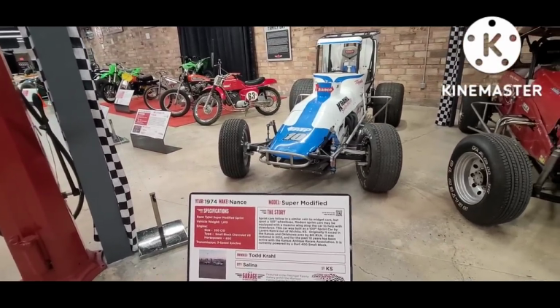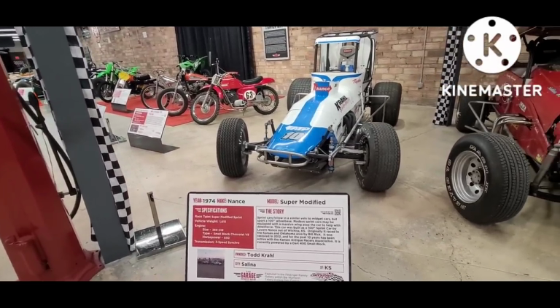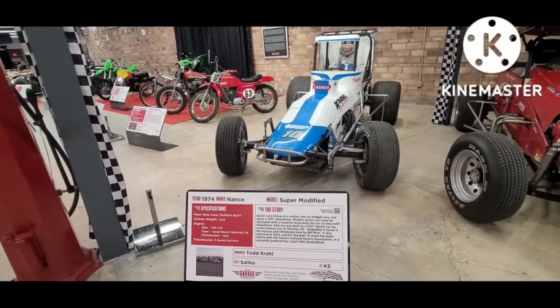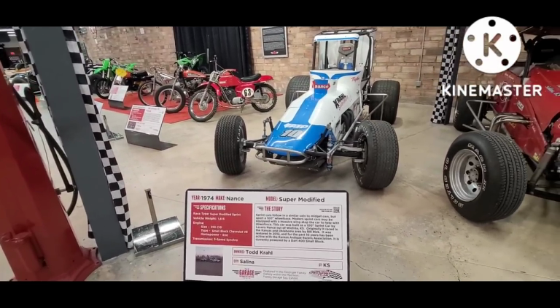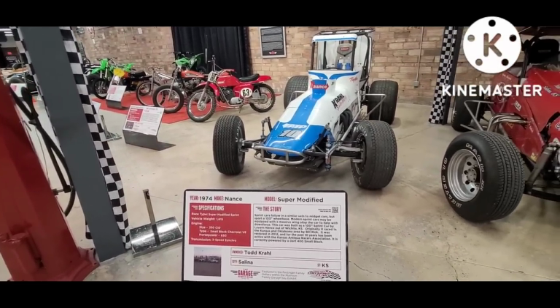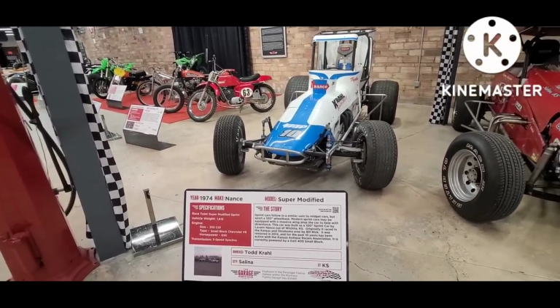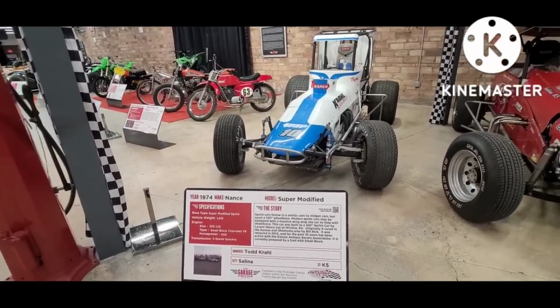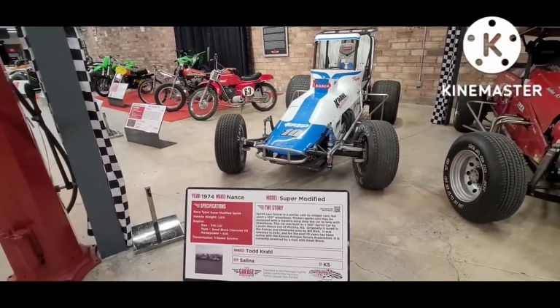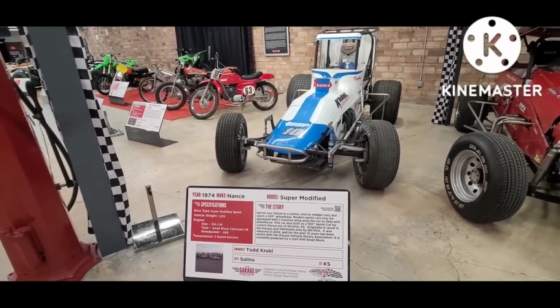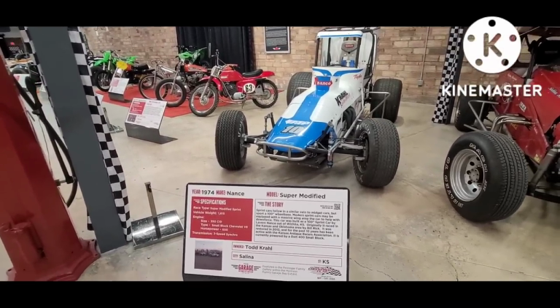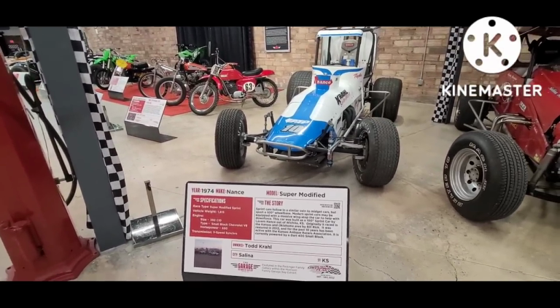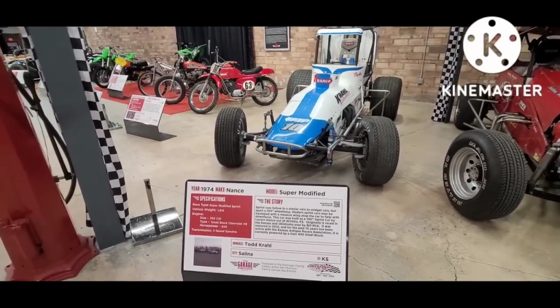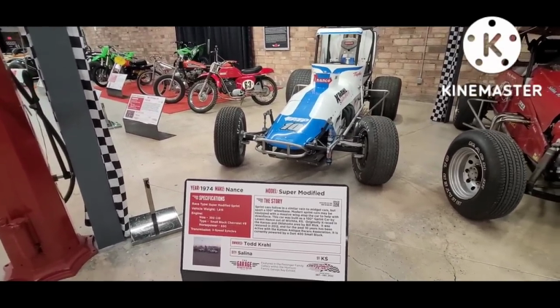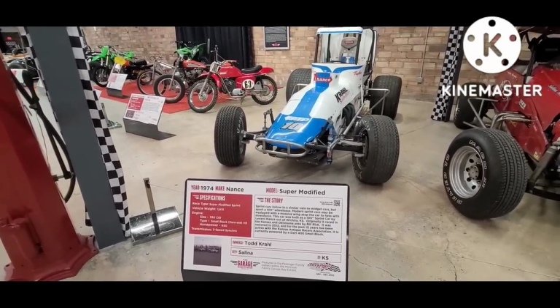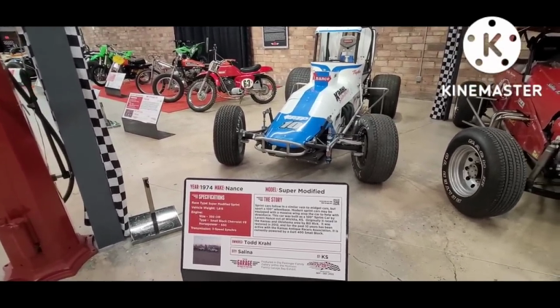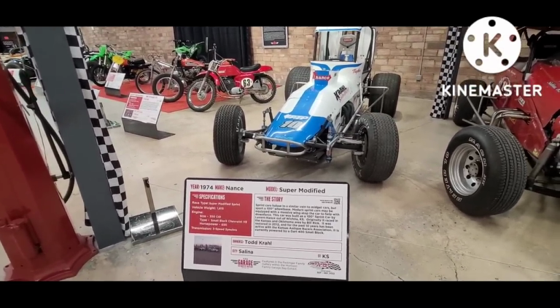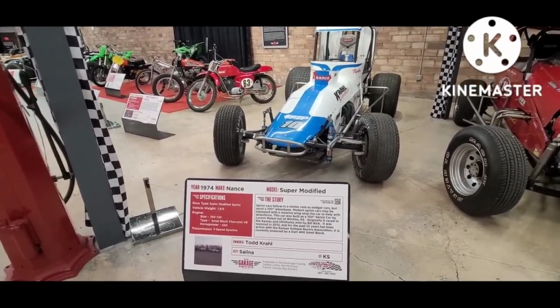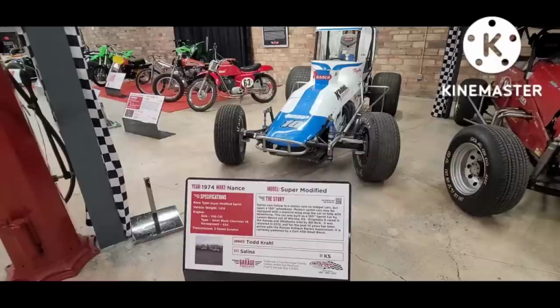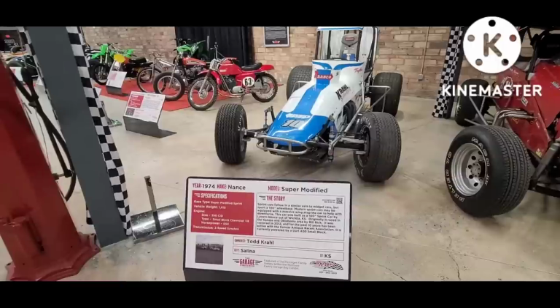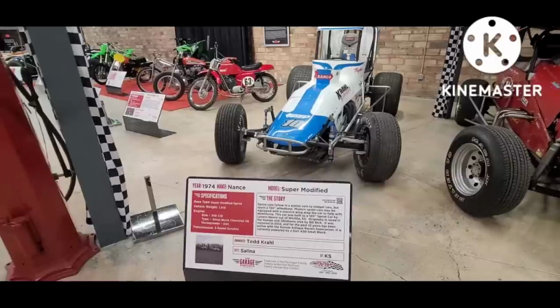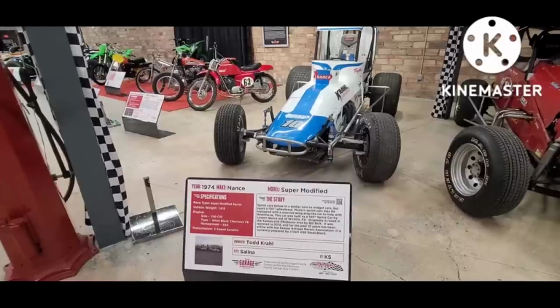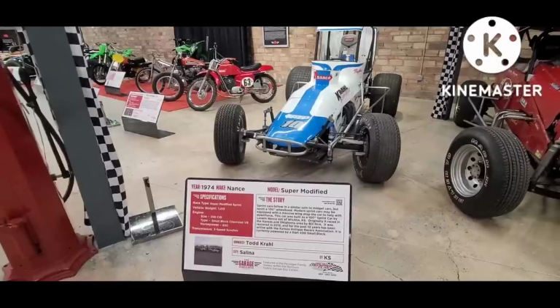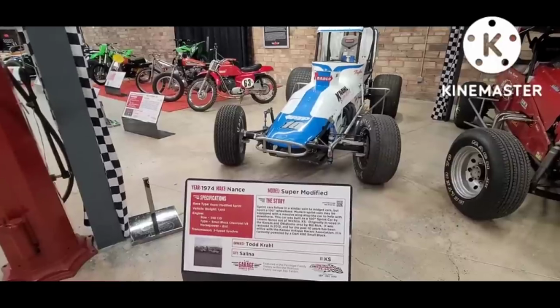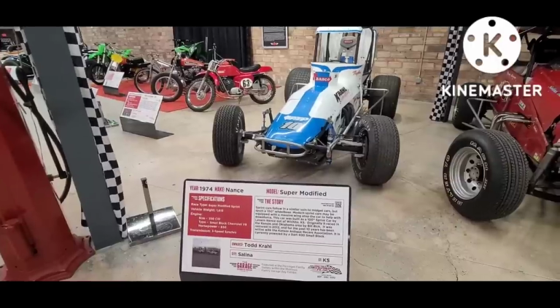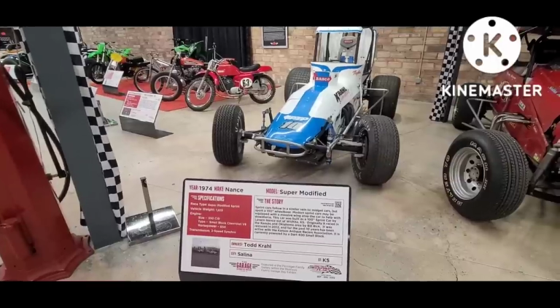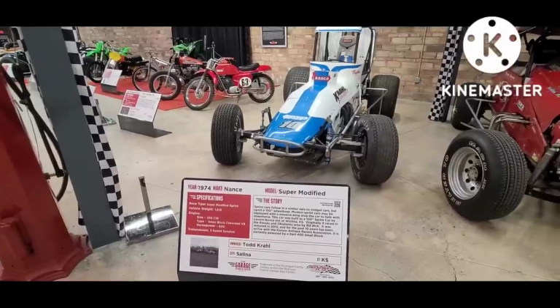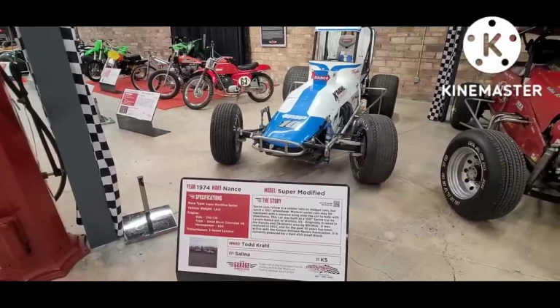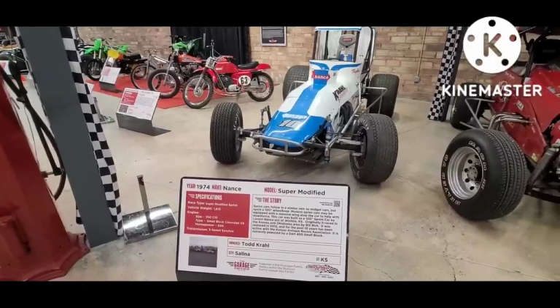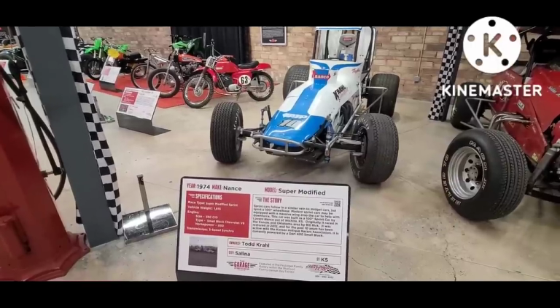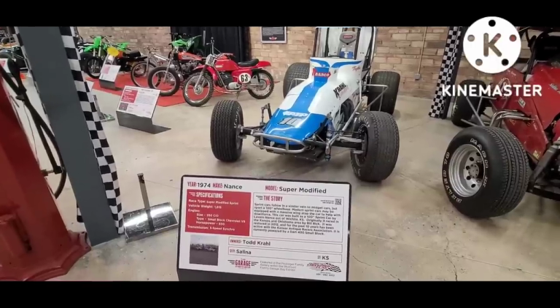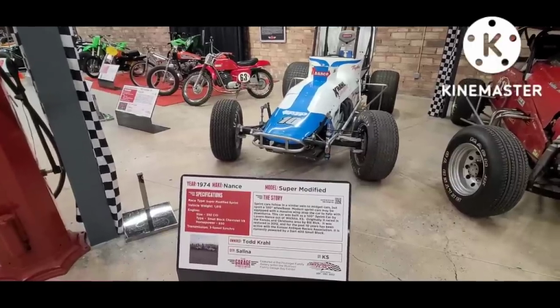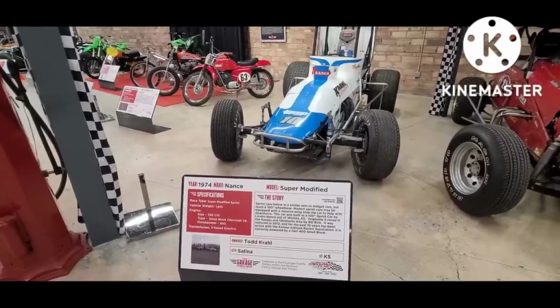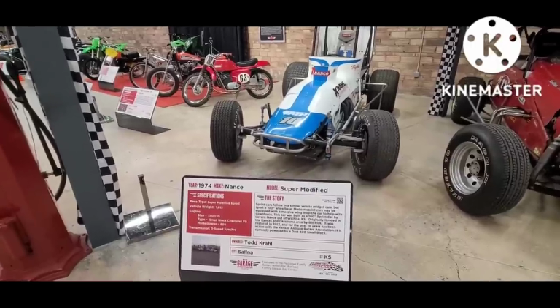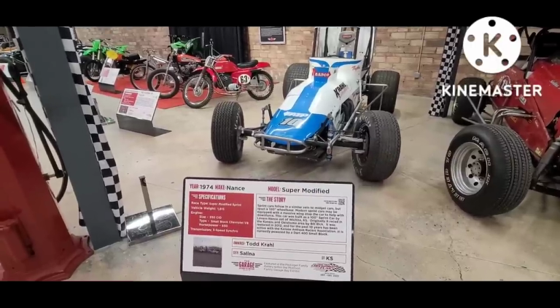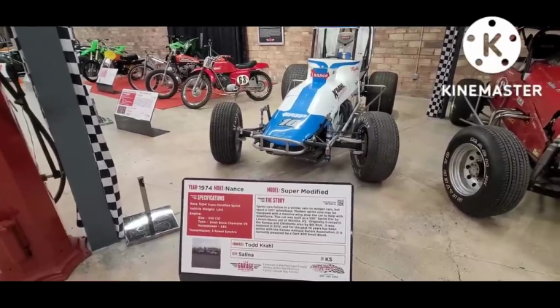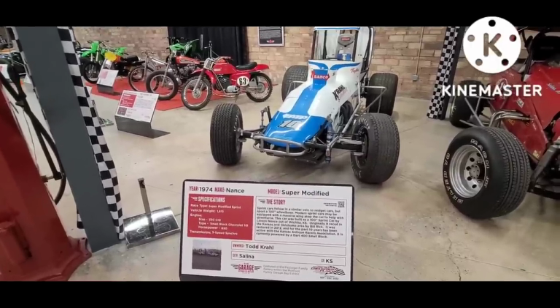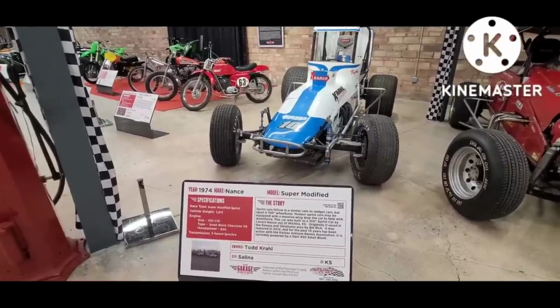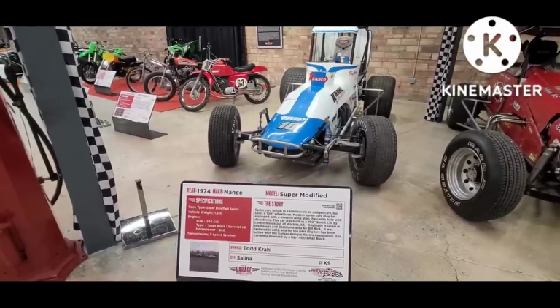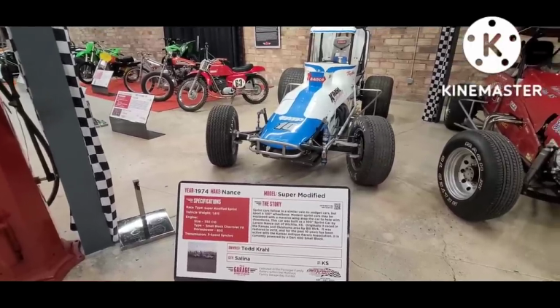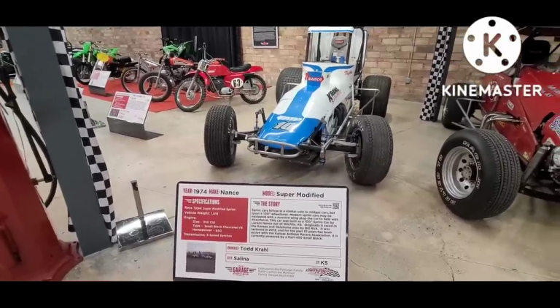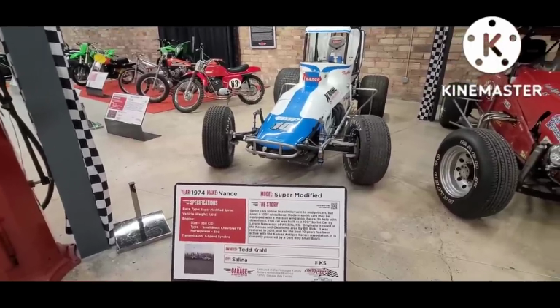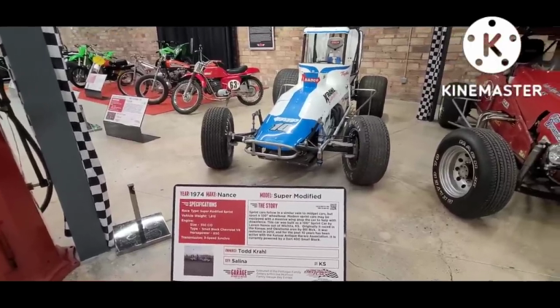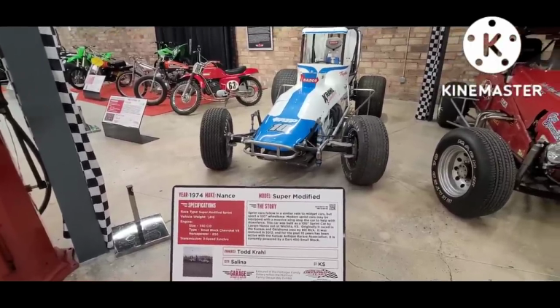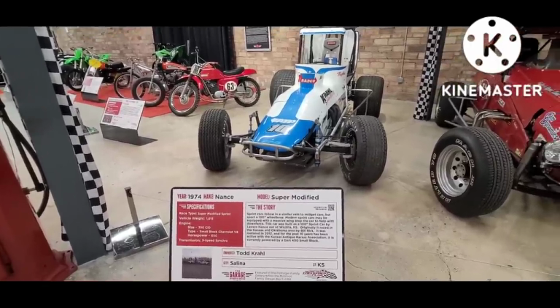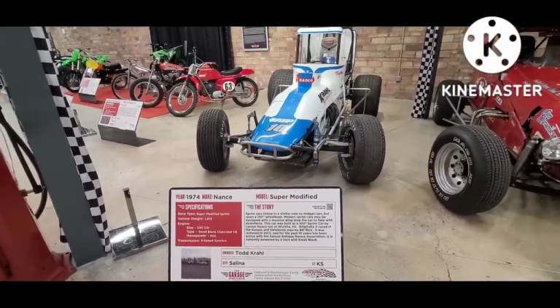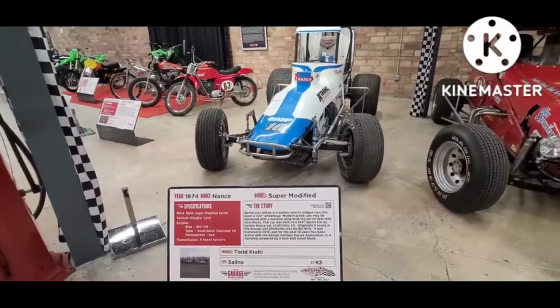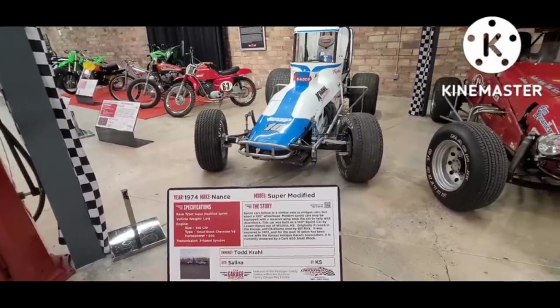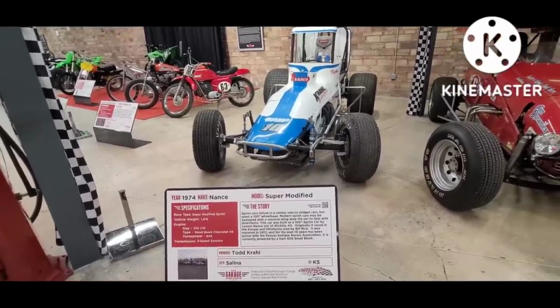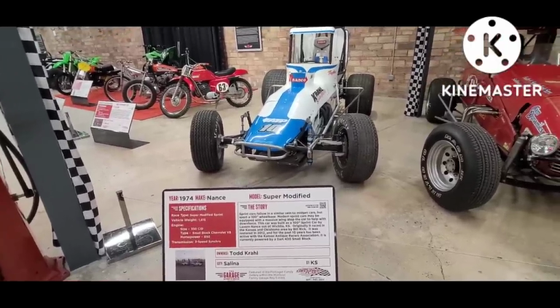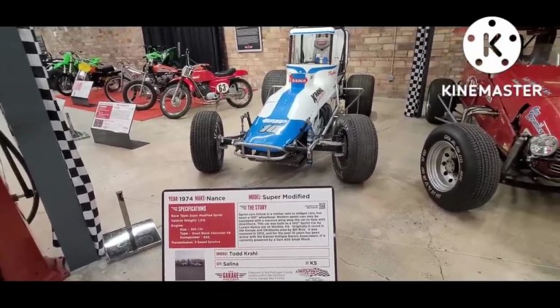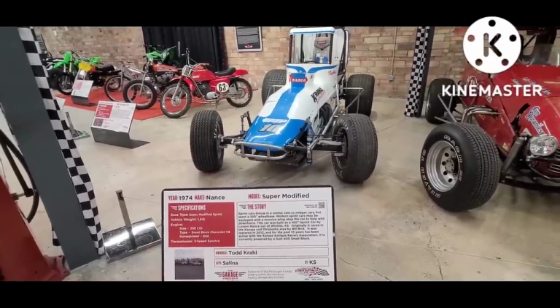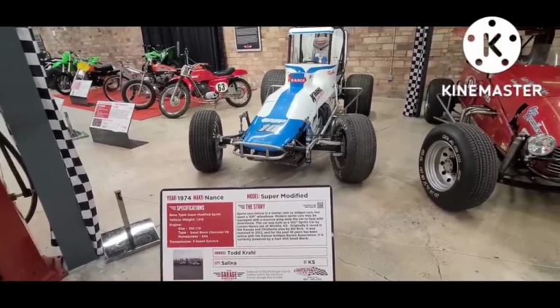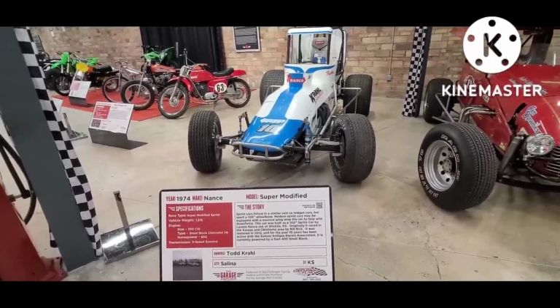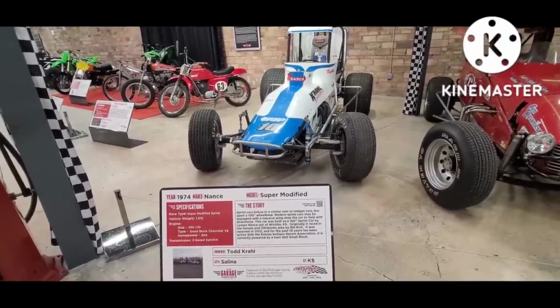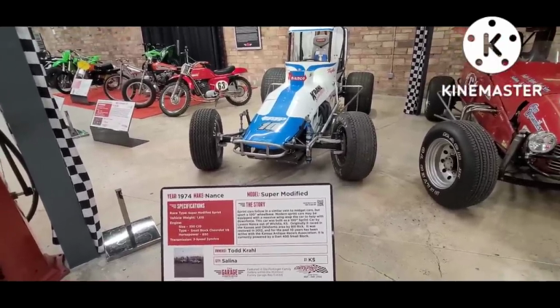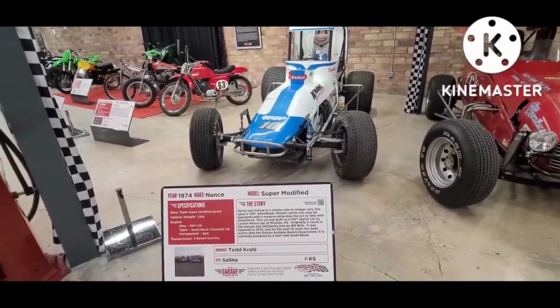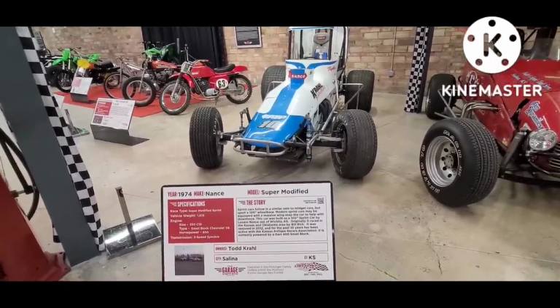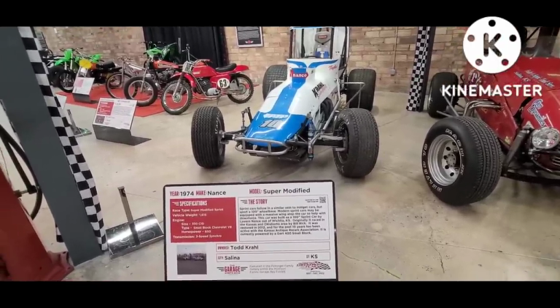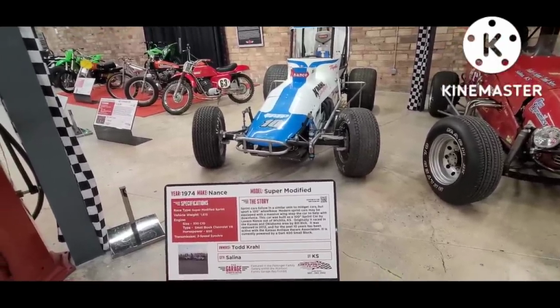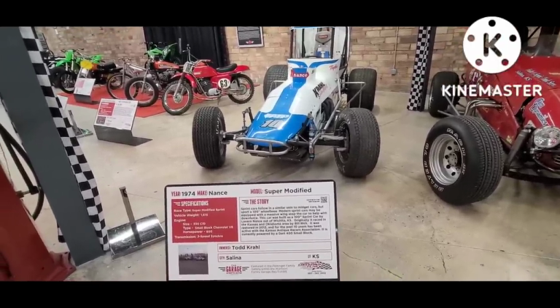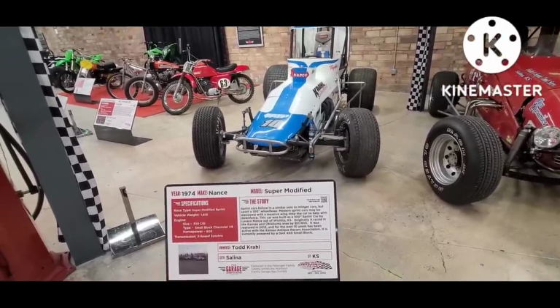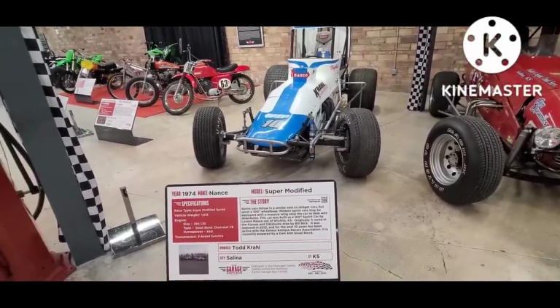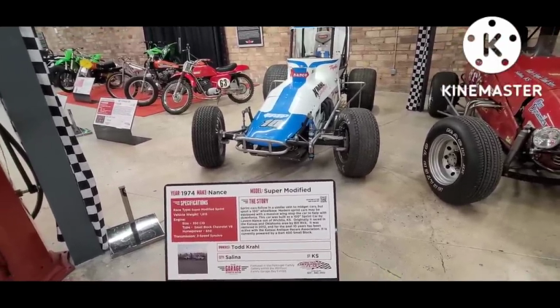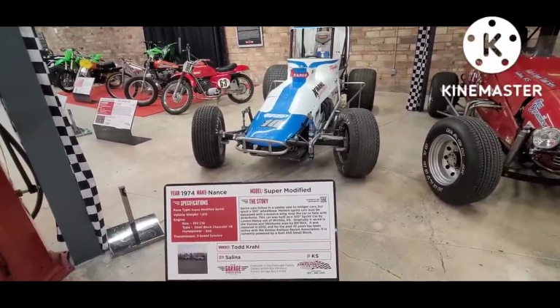These cars are still raced today and pretty much all of them that you see have the big wings on the roof.